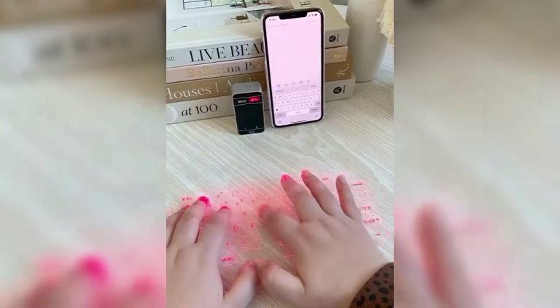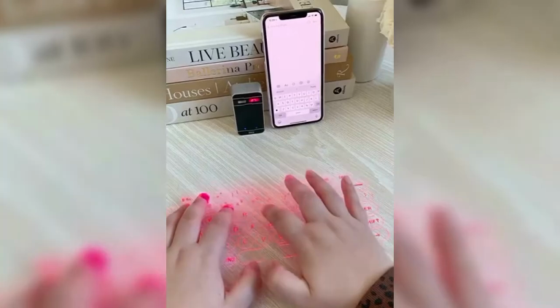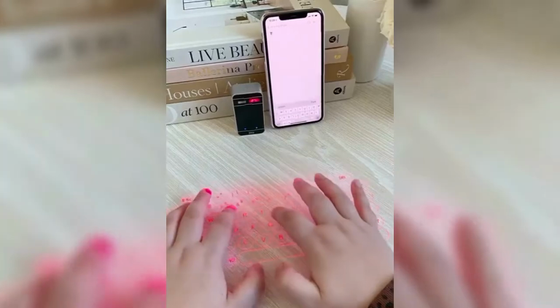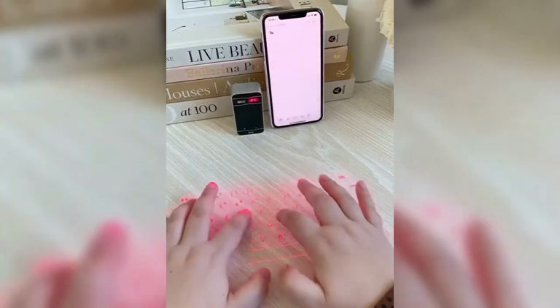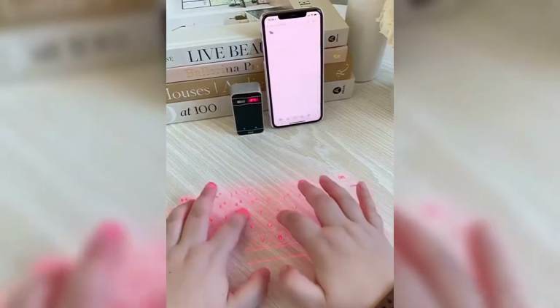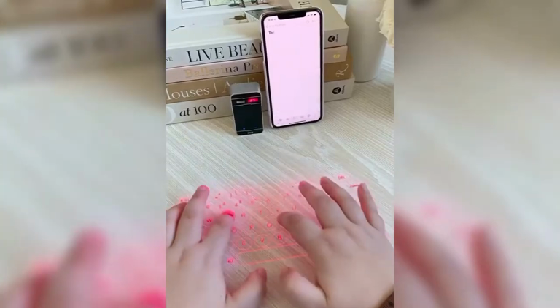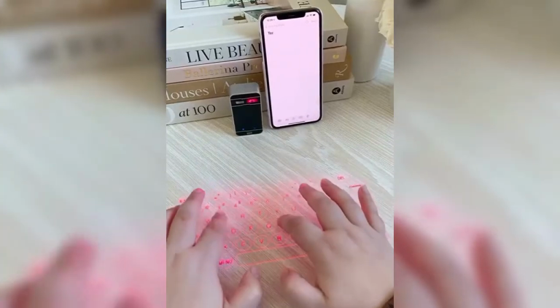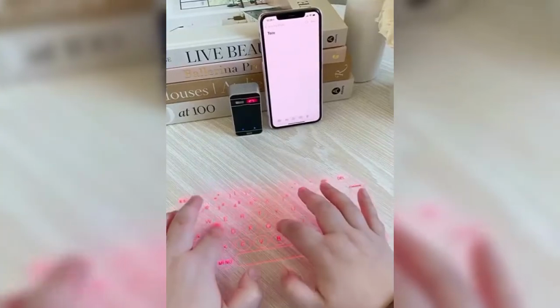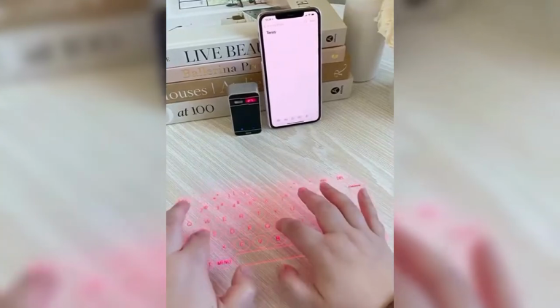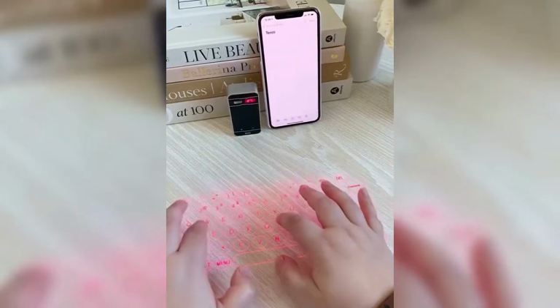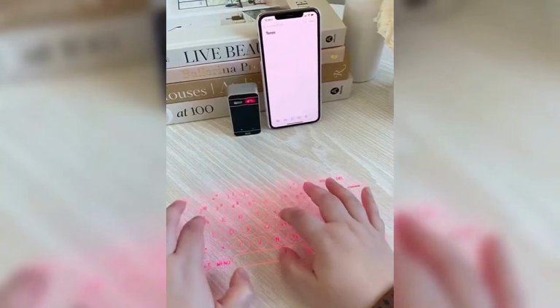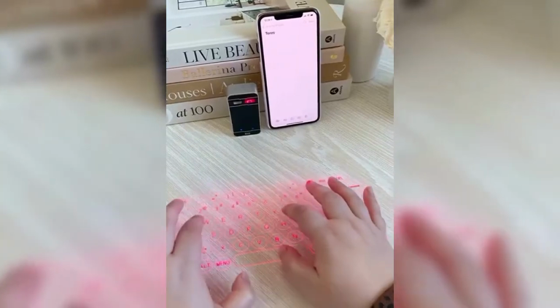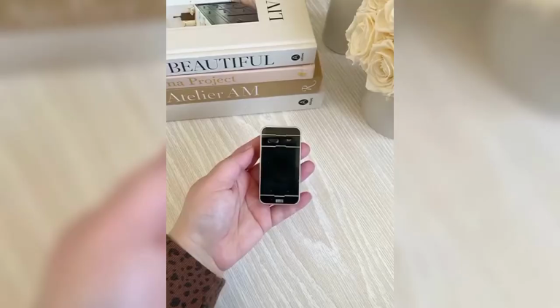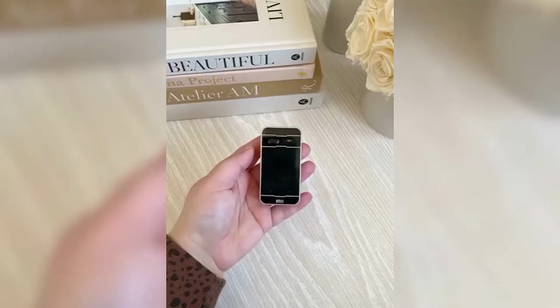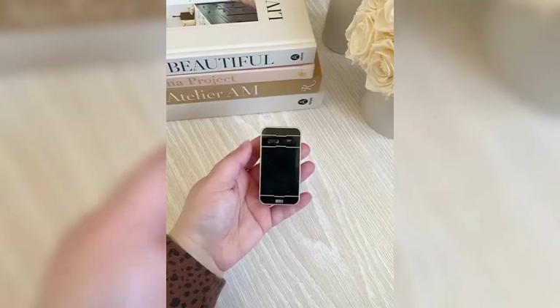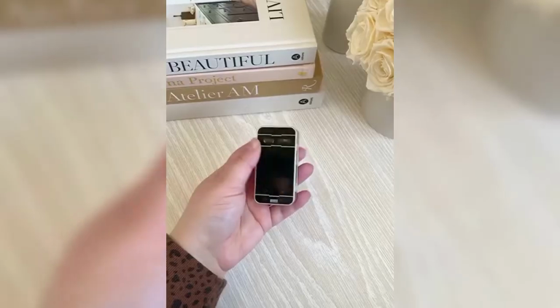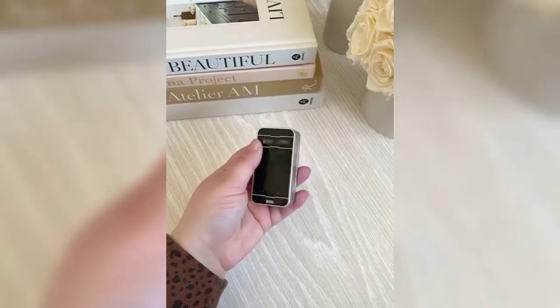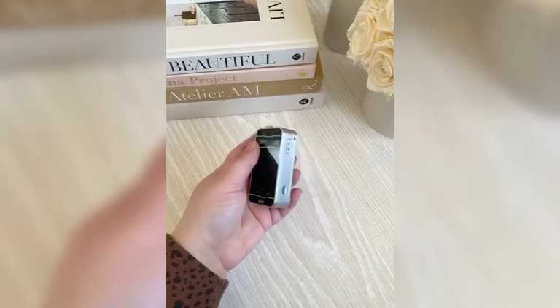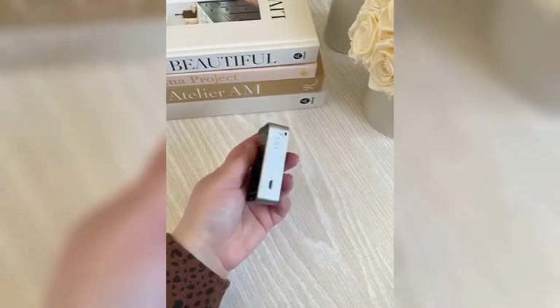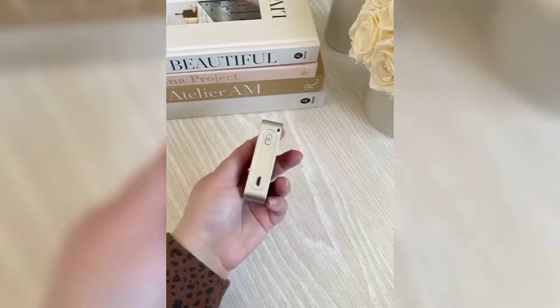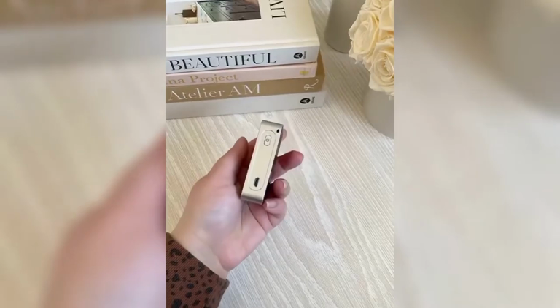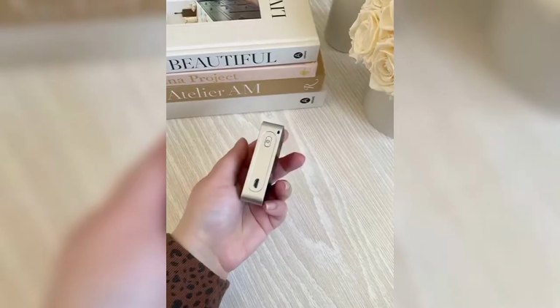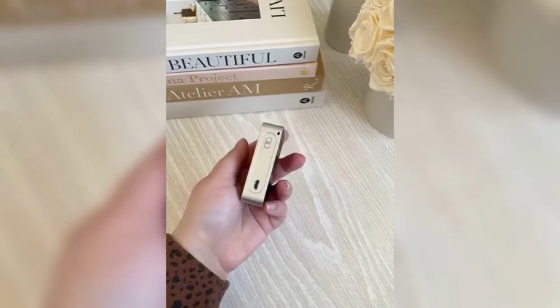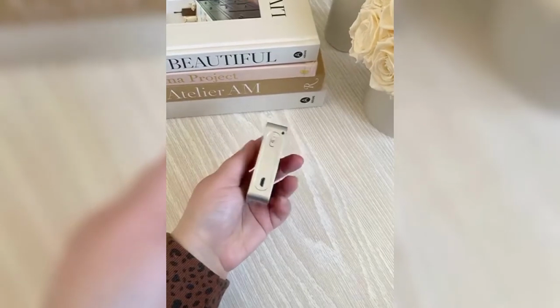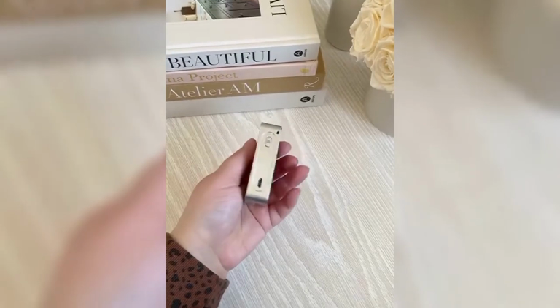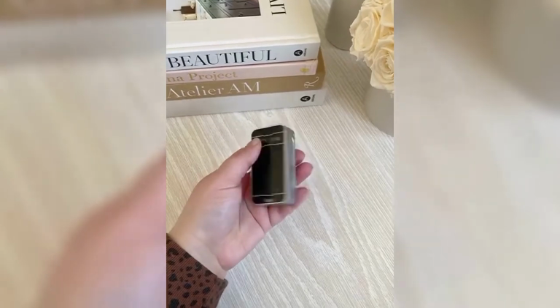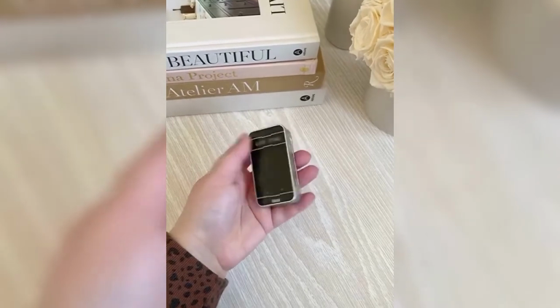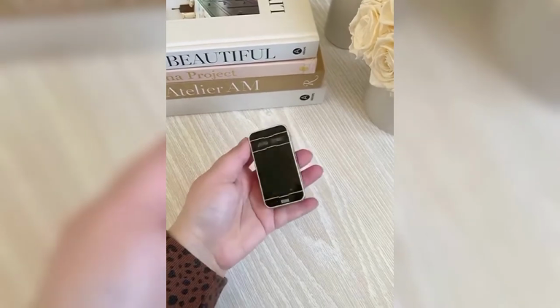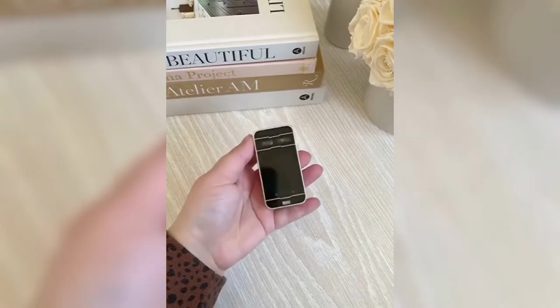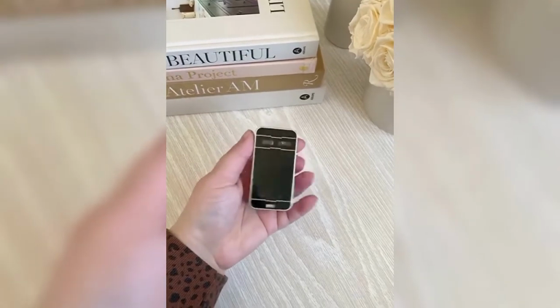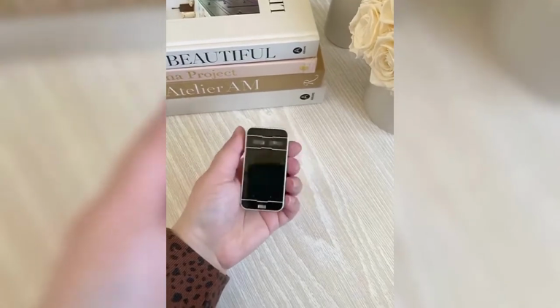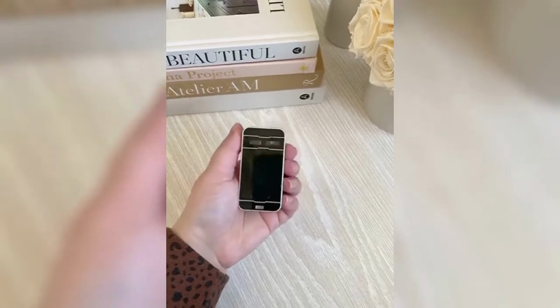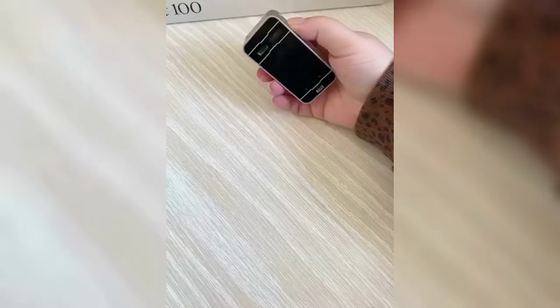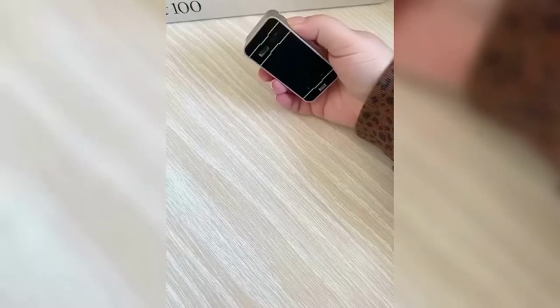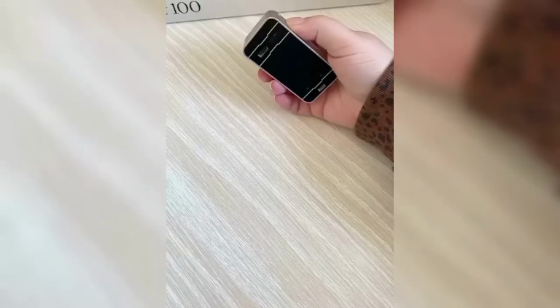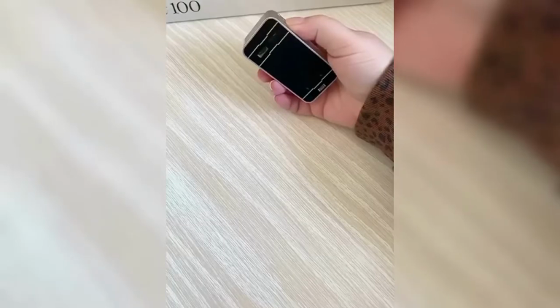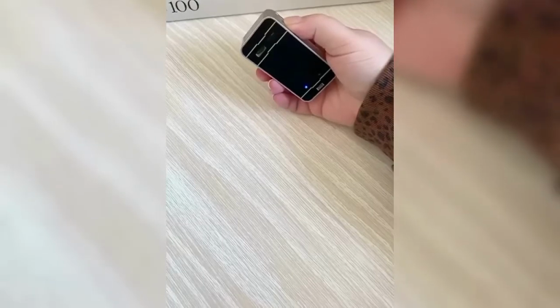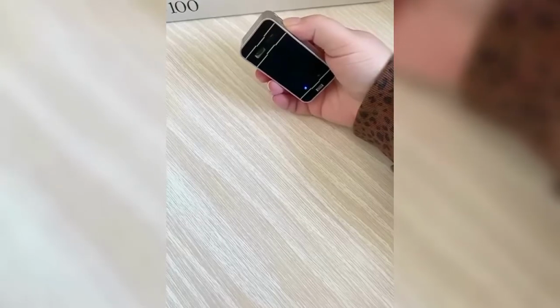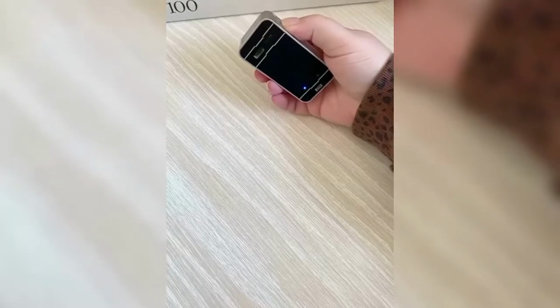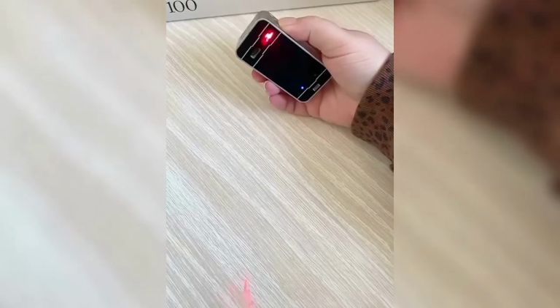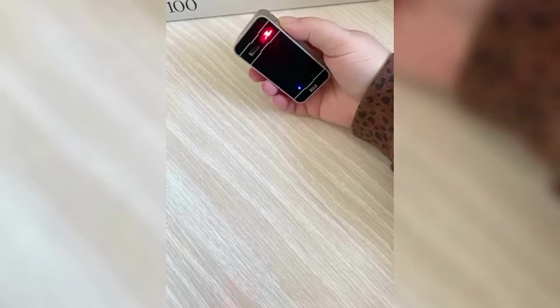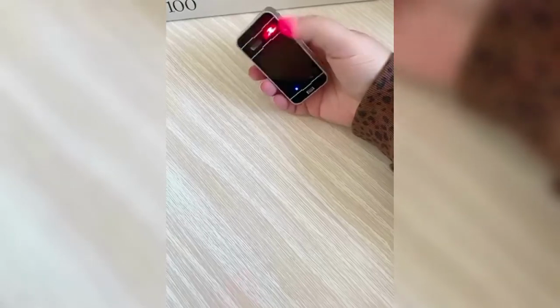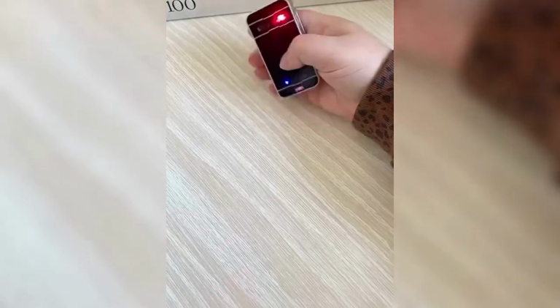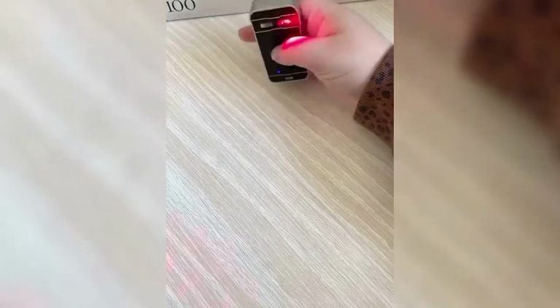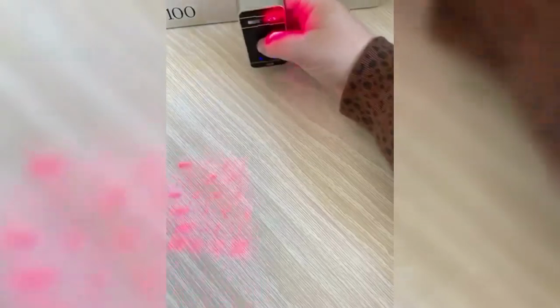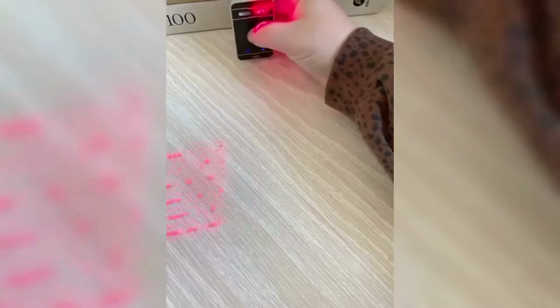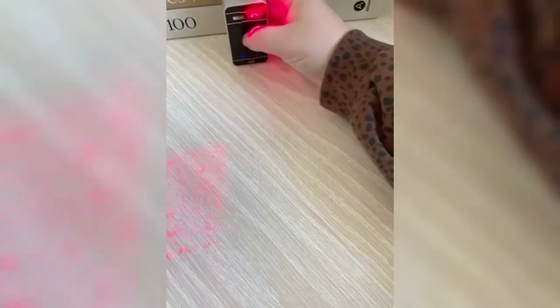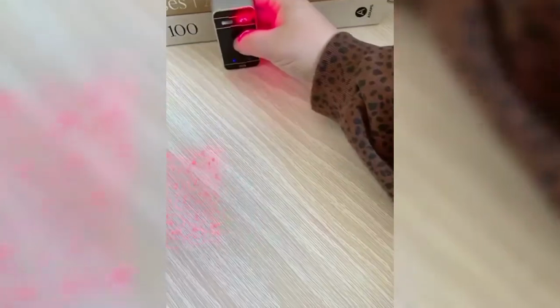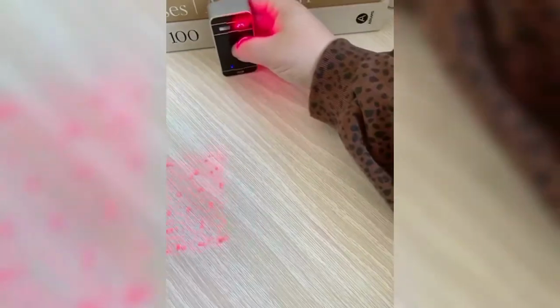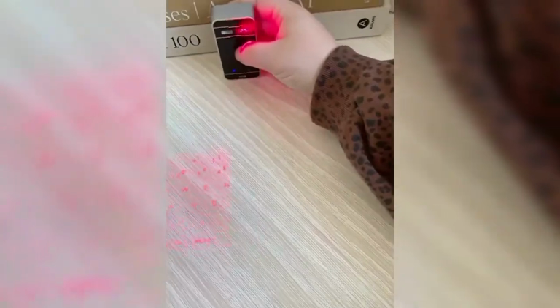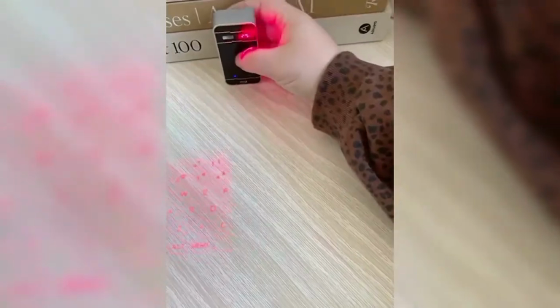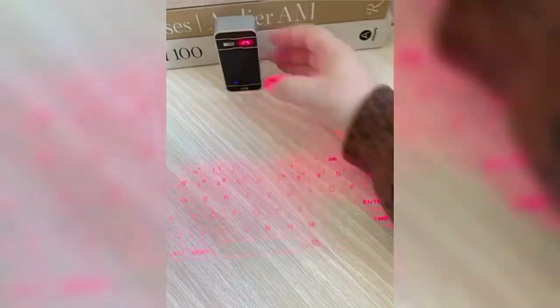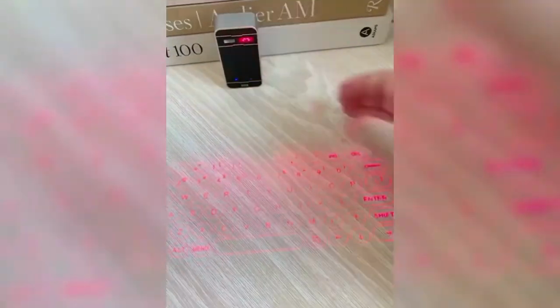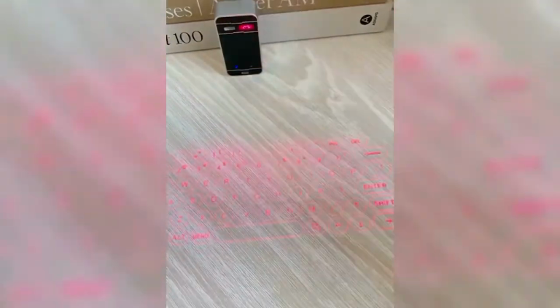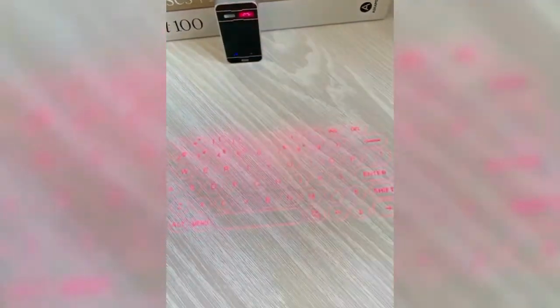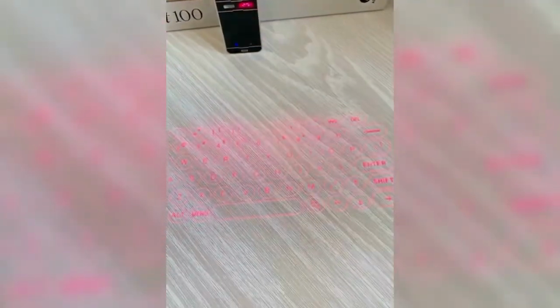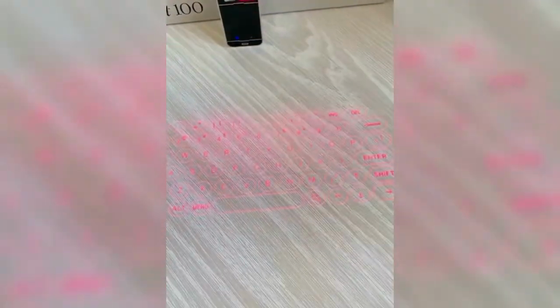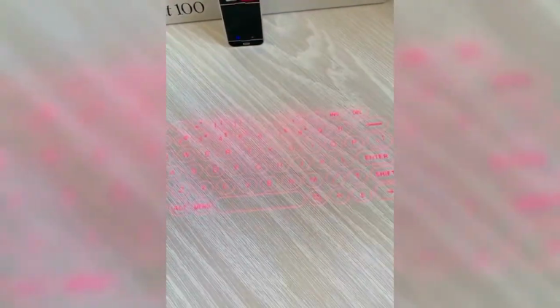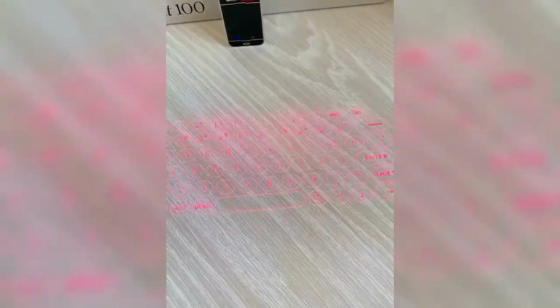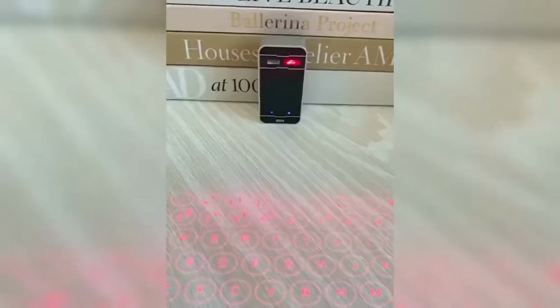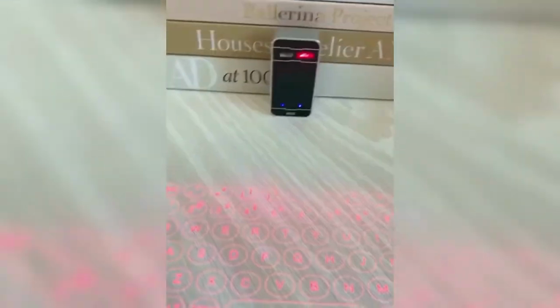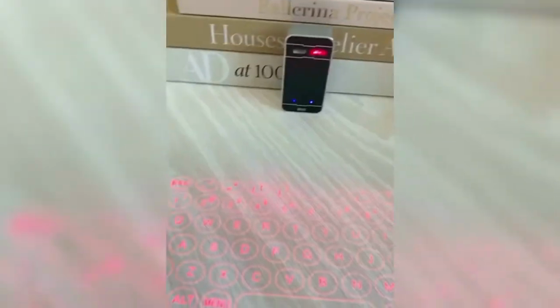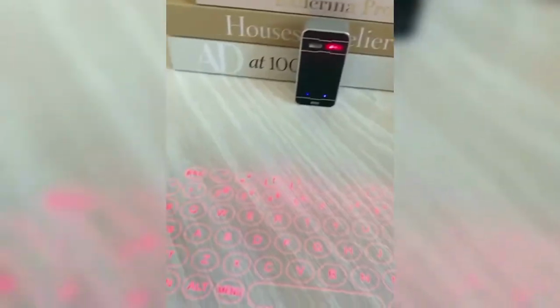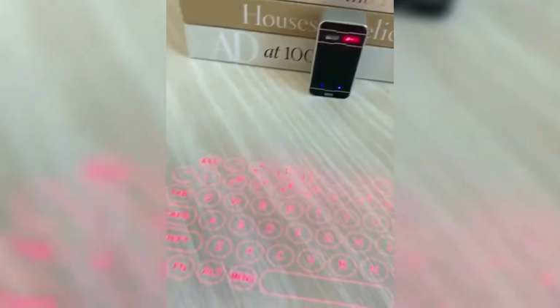Amazon gadgets you need. This little device is actually a laser keyboard. When you turn it on, it projects a keyboard that actually works on any surface that you want.